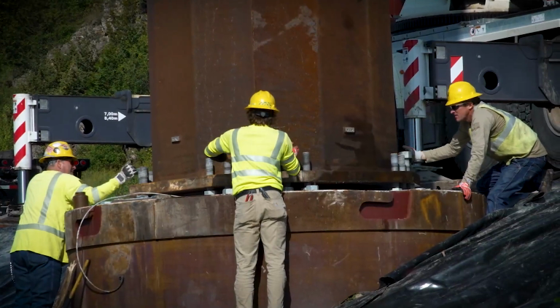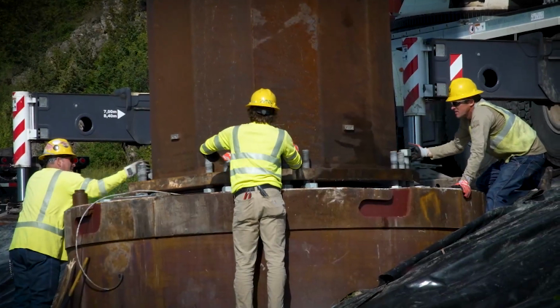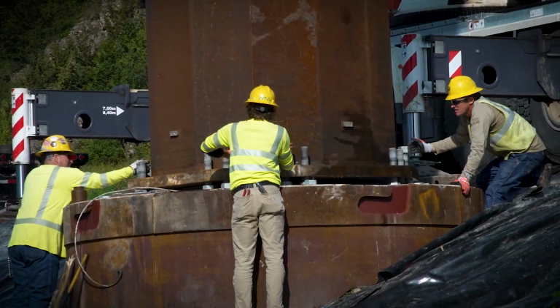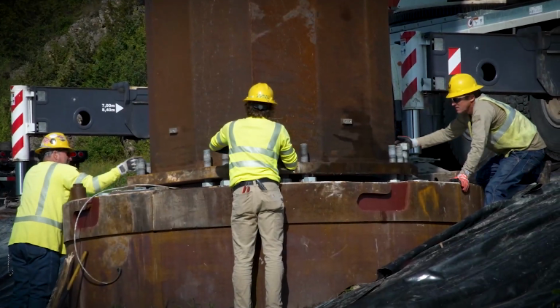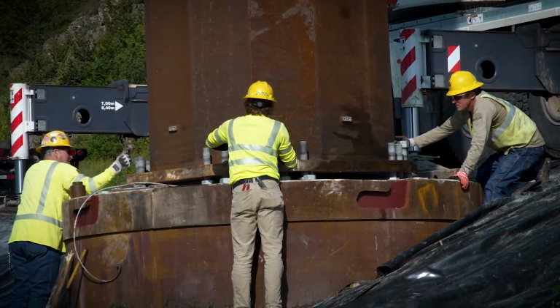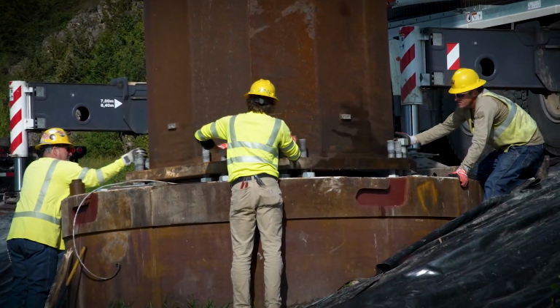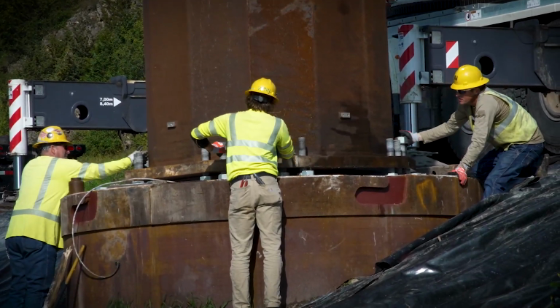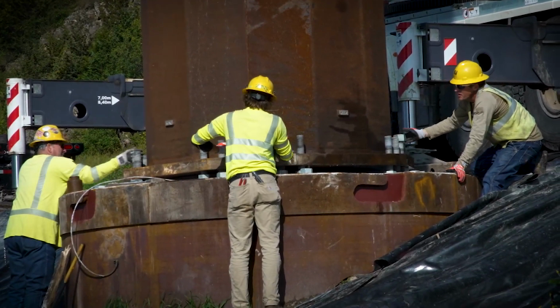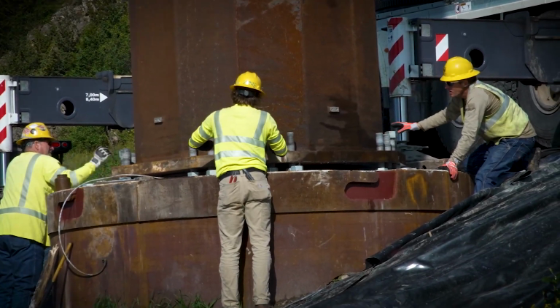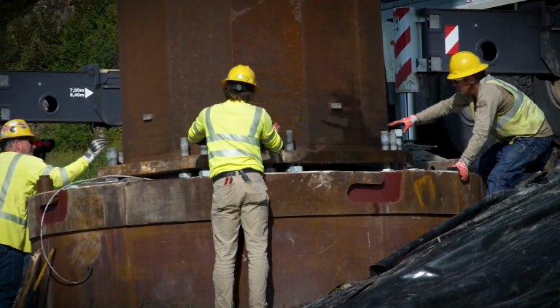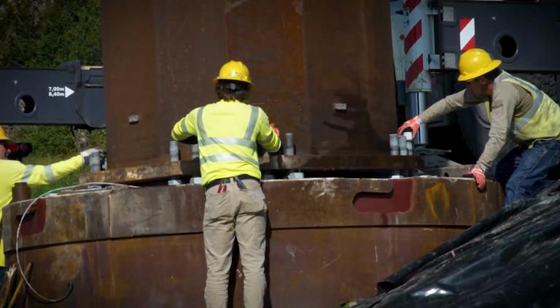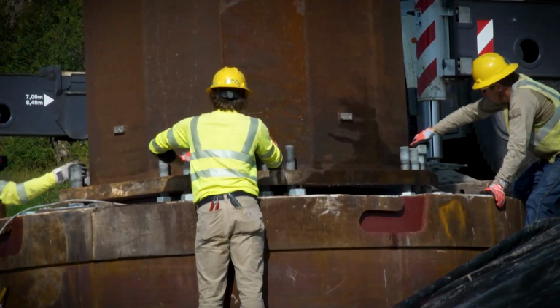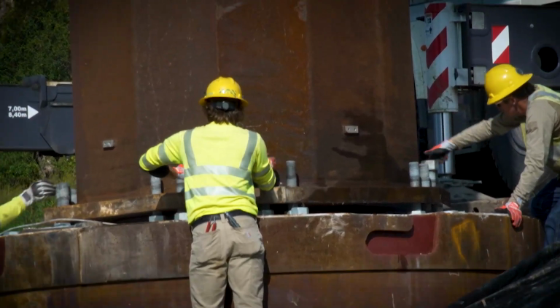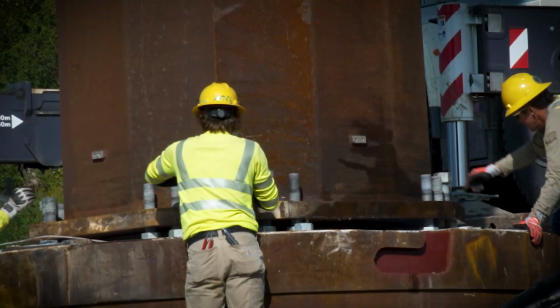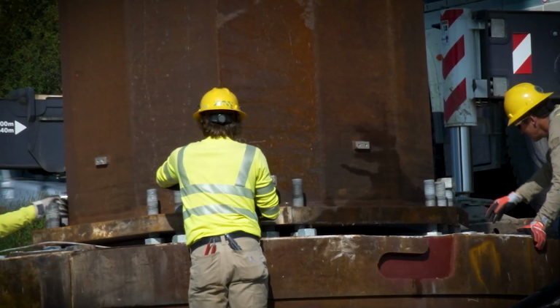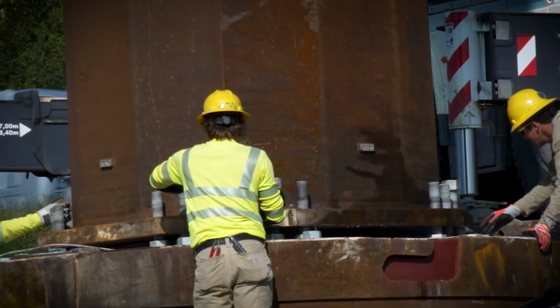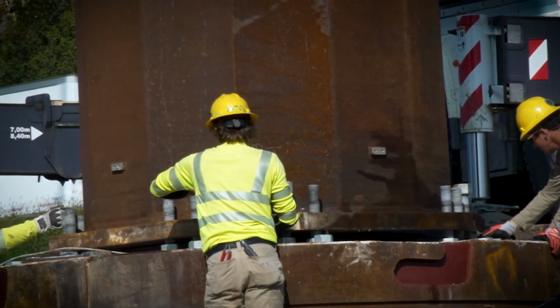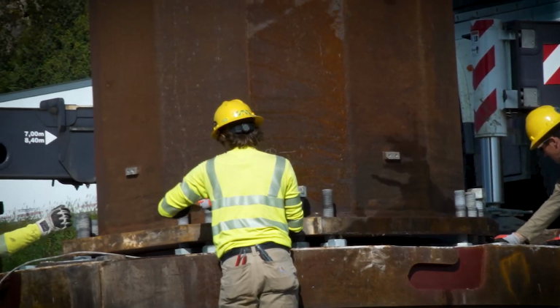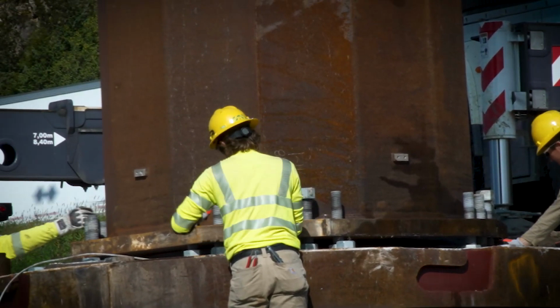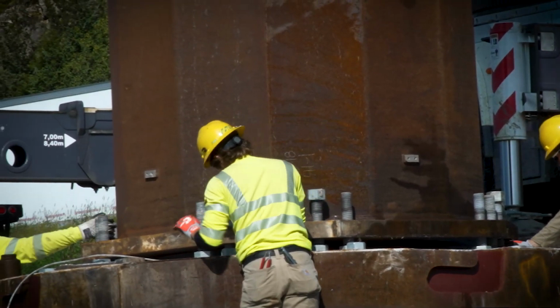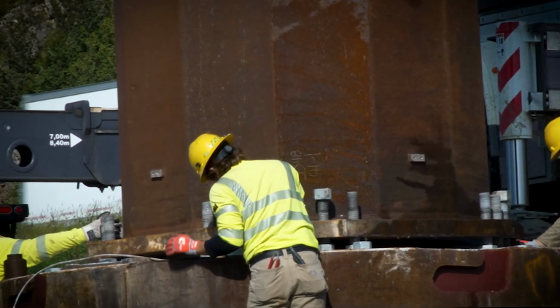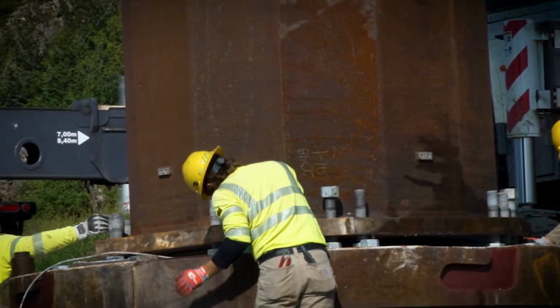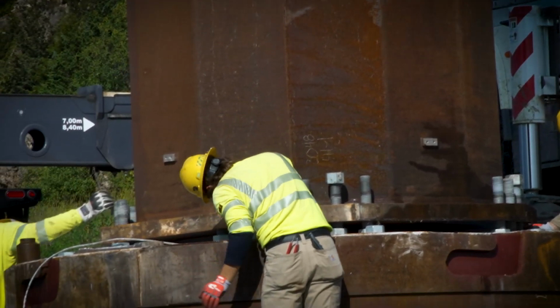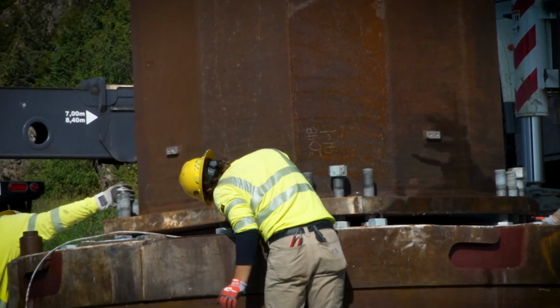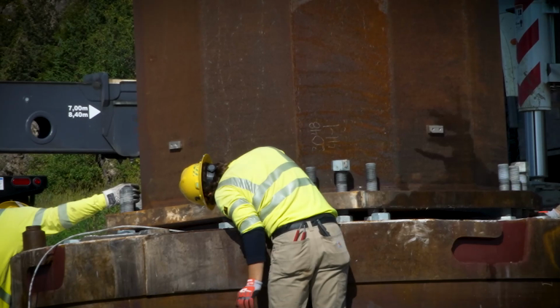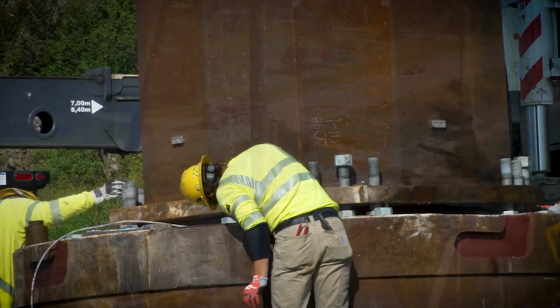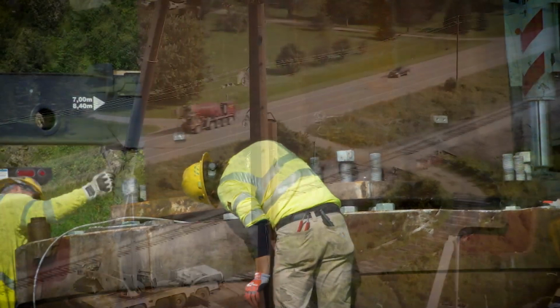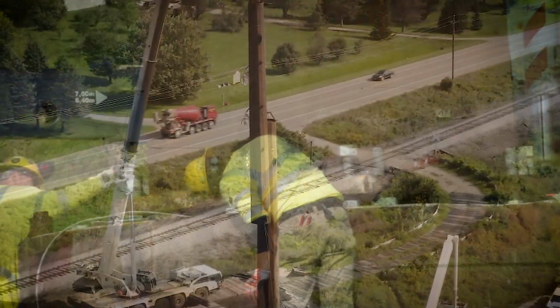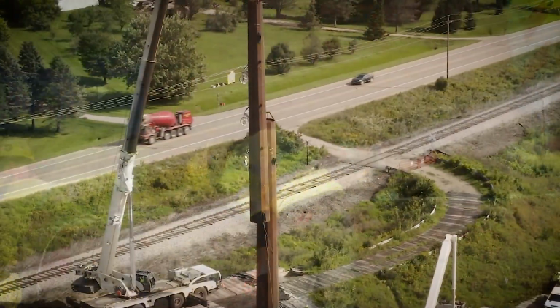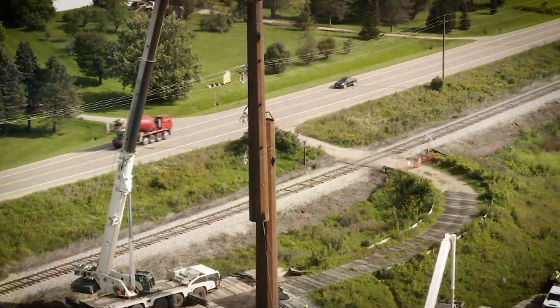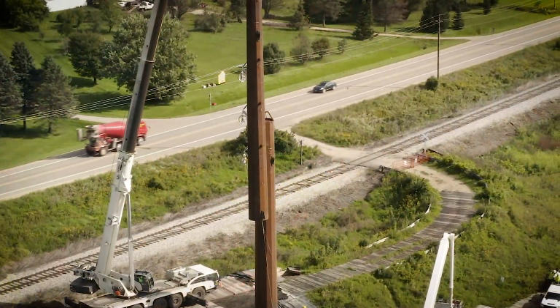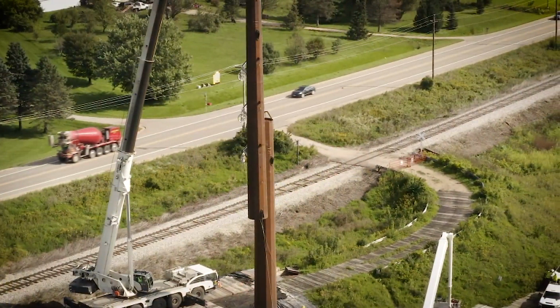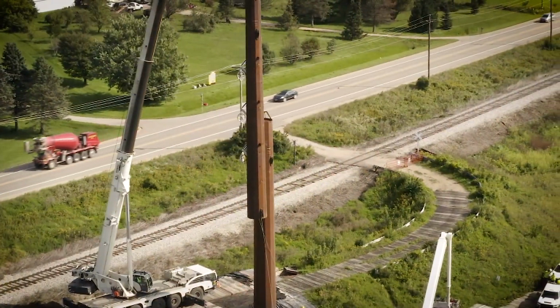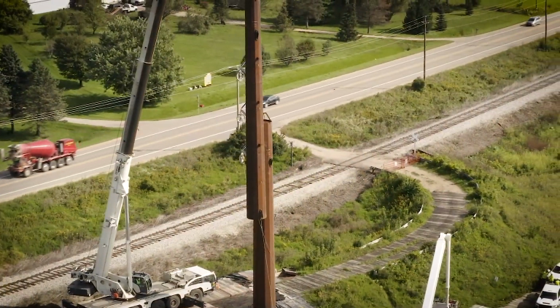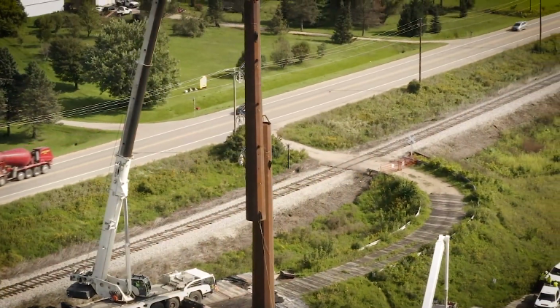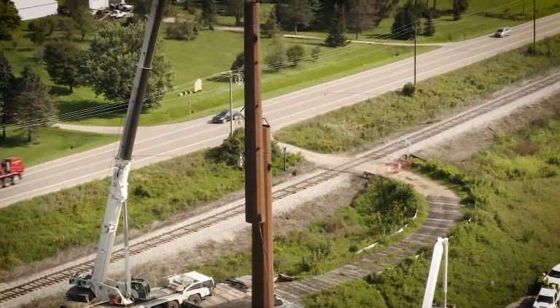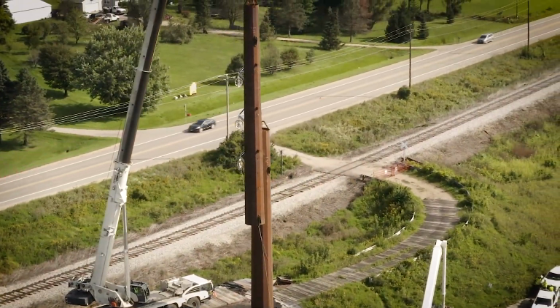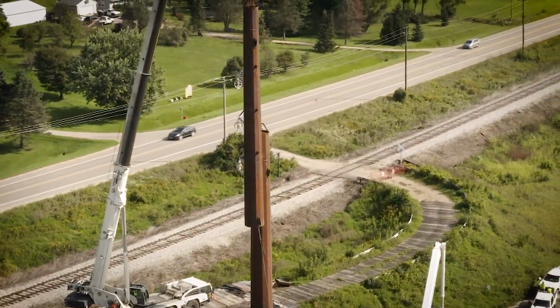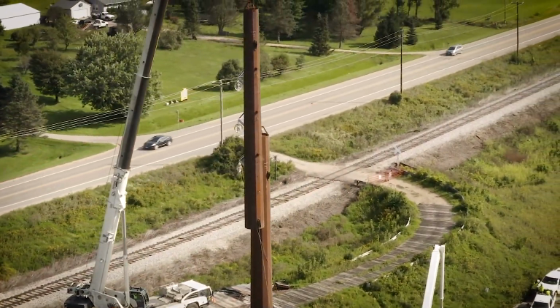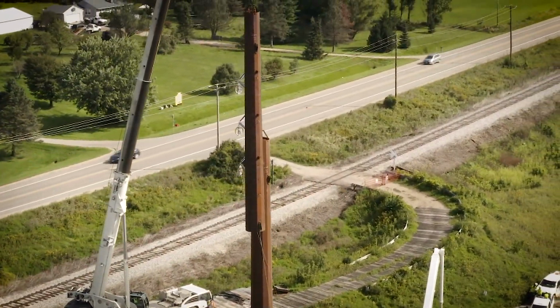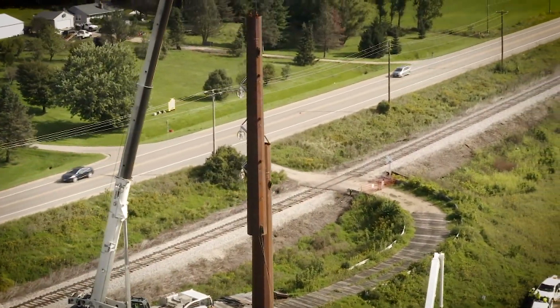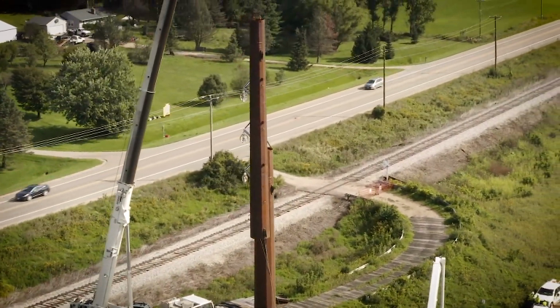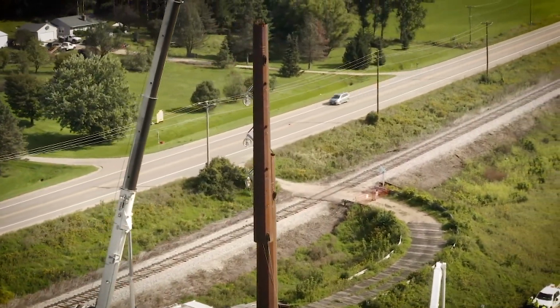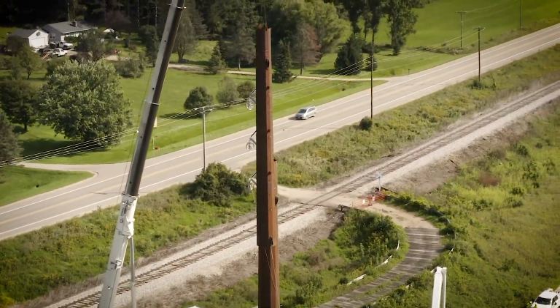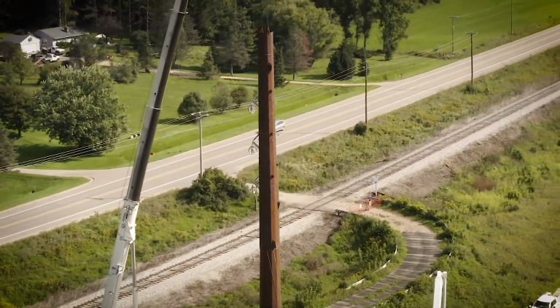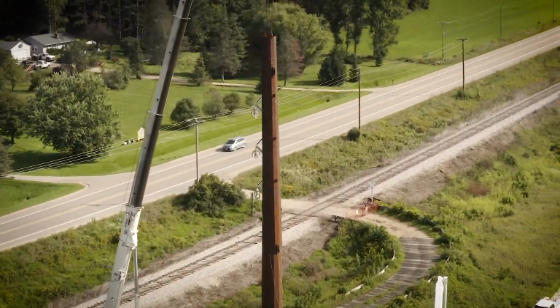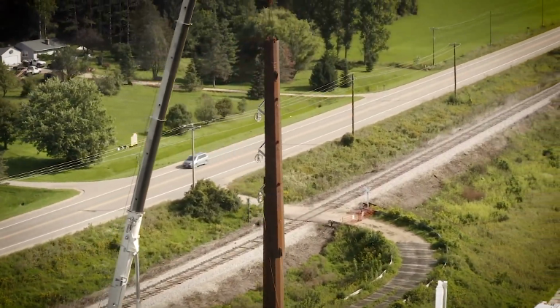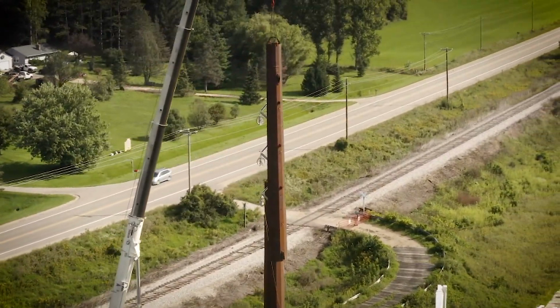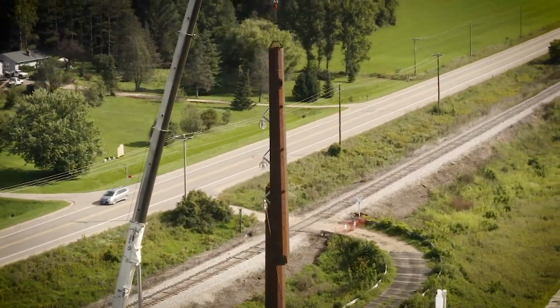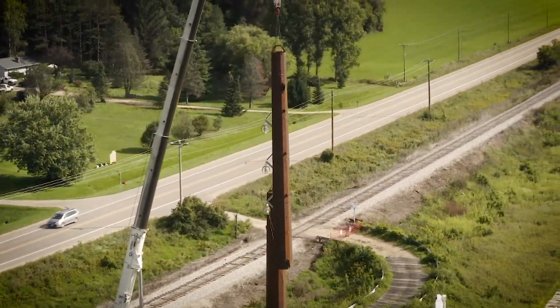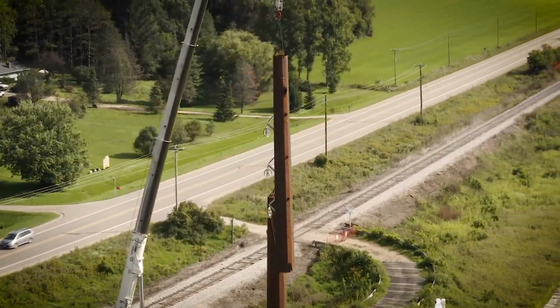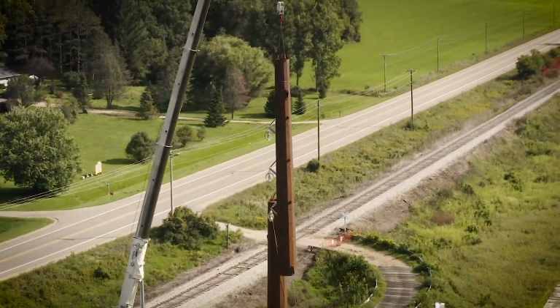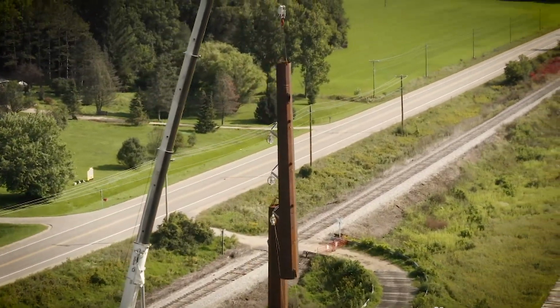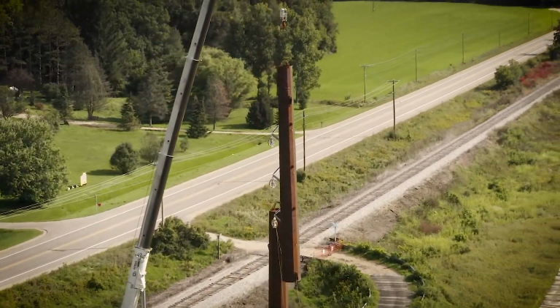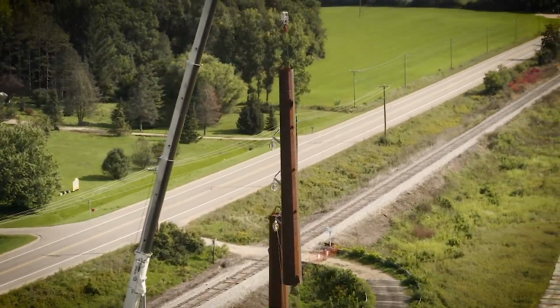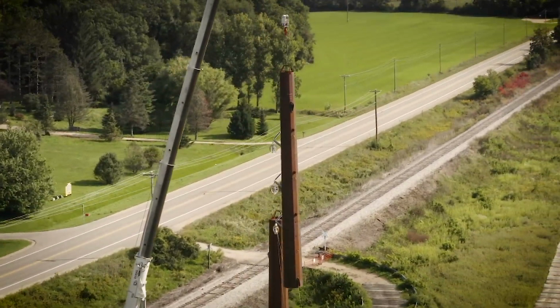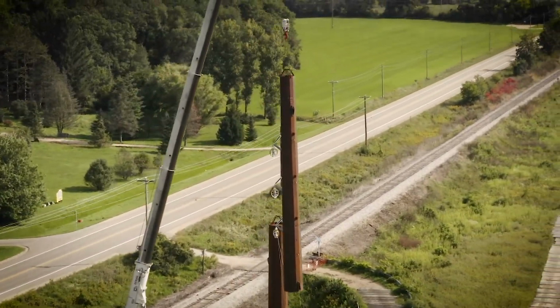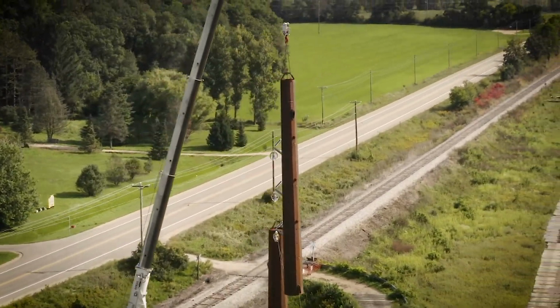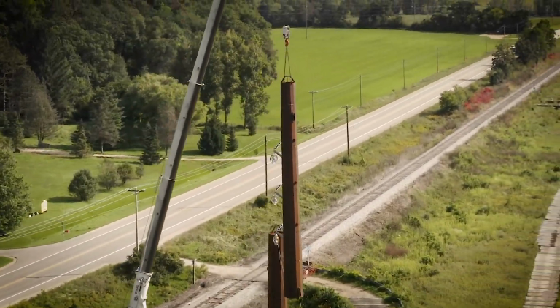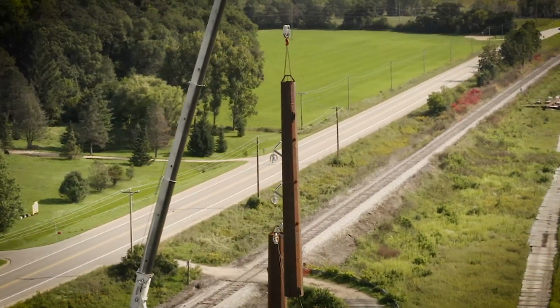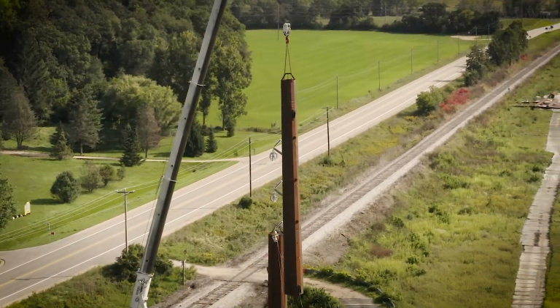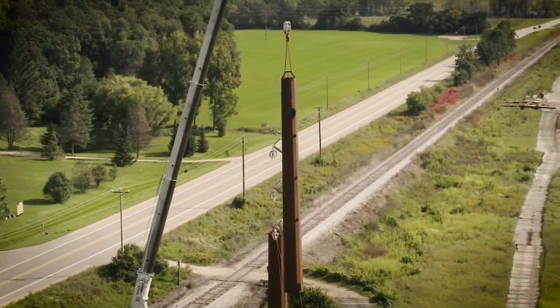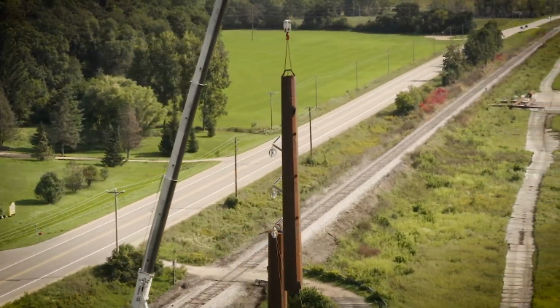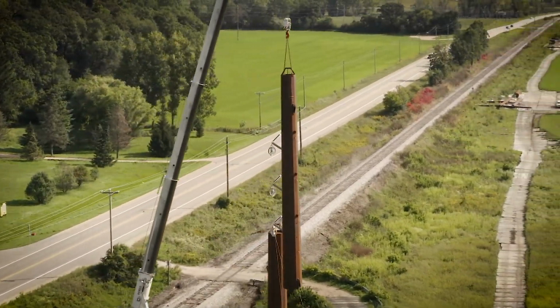So as the first pole section is set, the second section will be slip jointed over top of the first section.